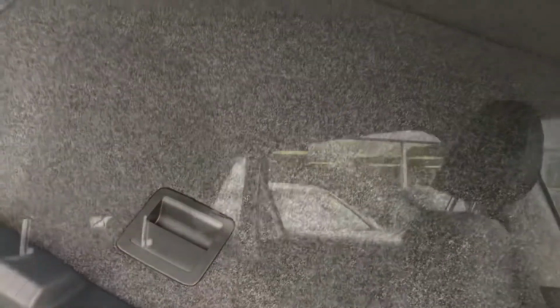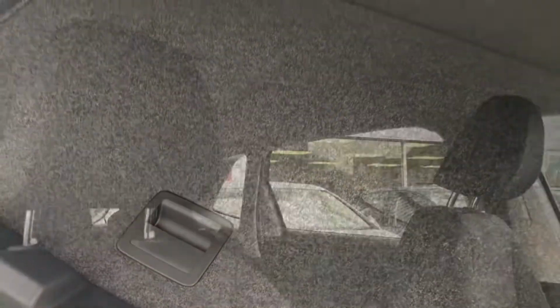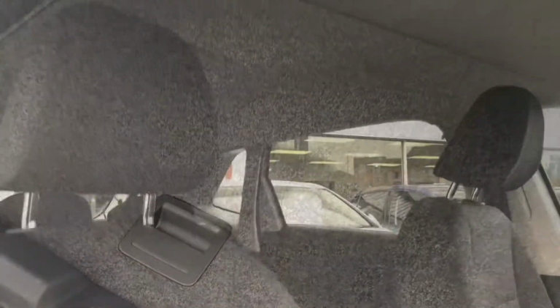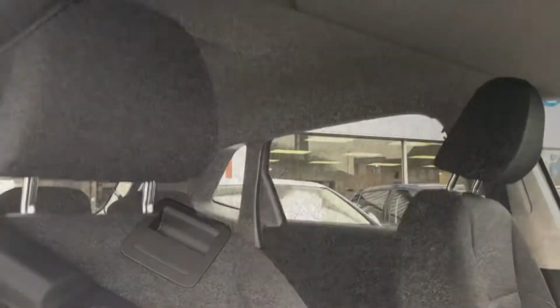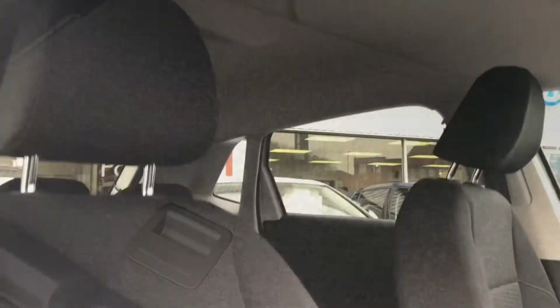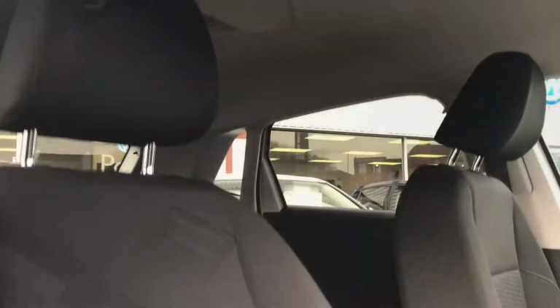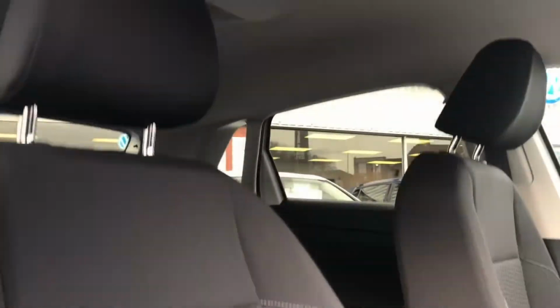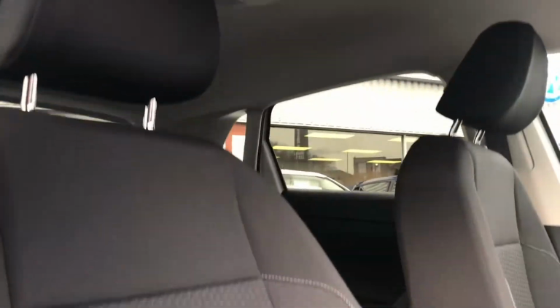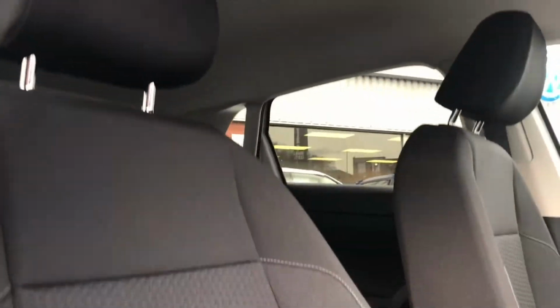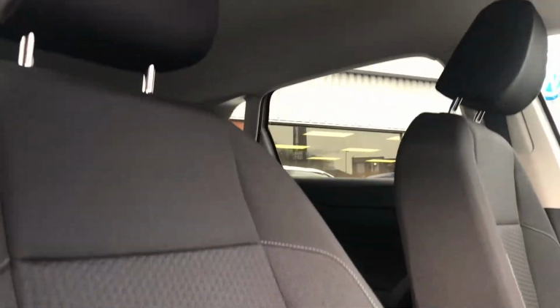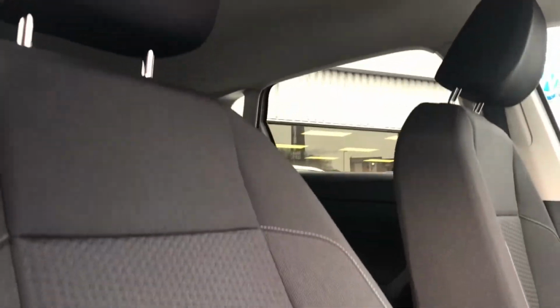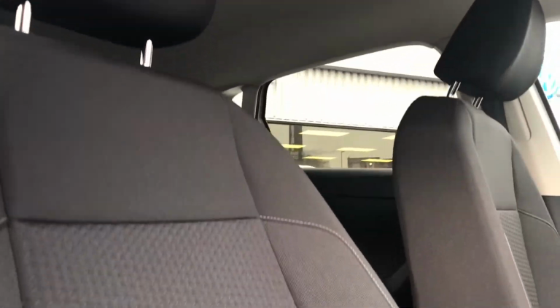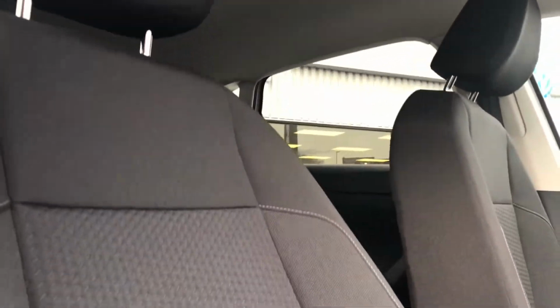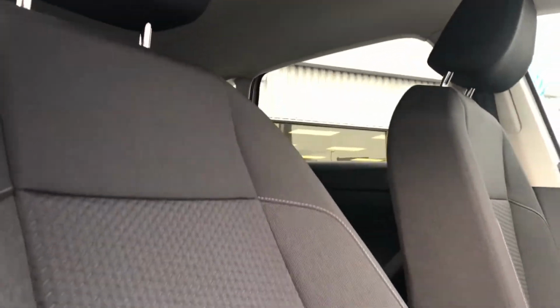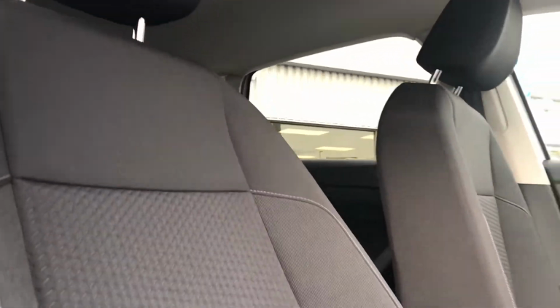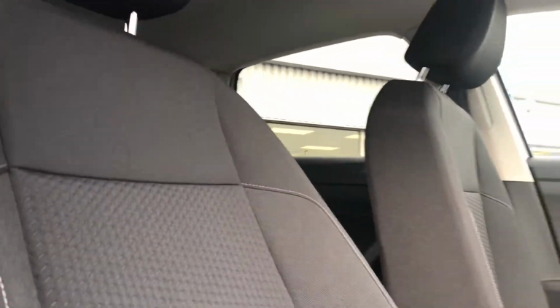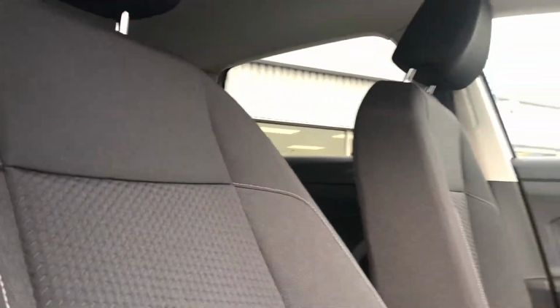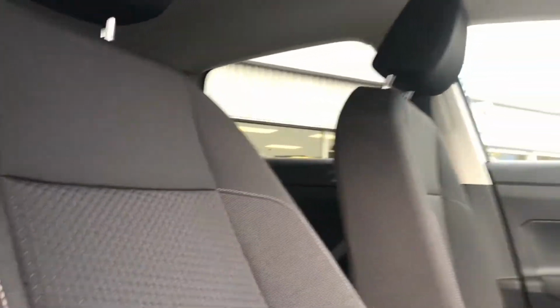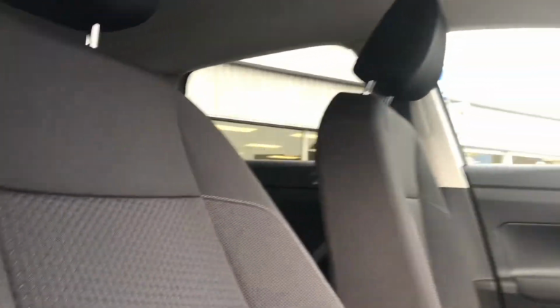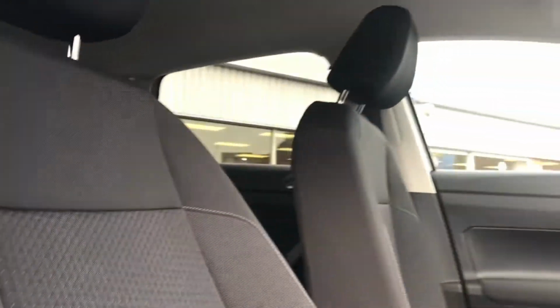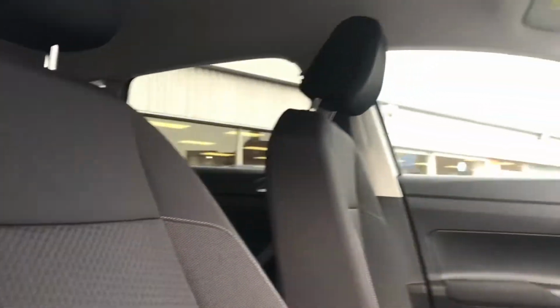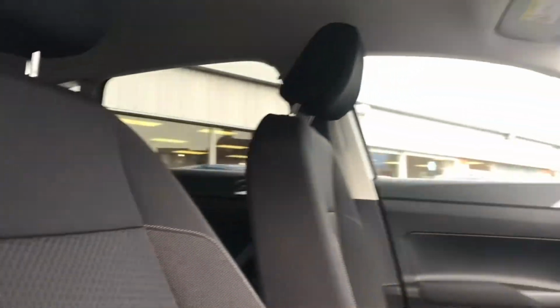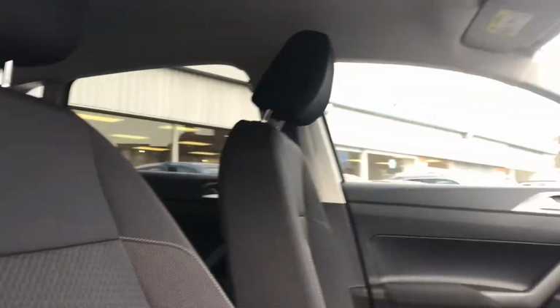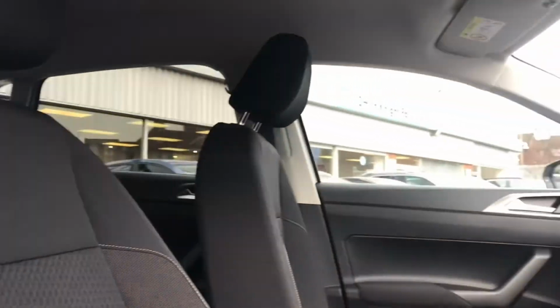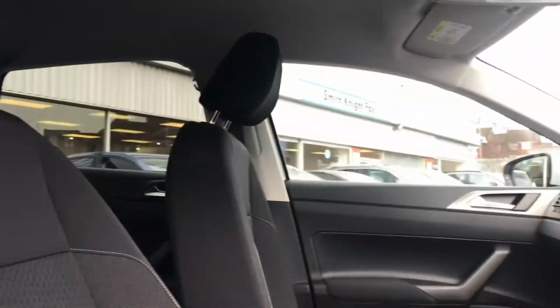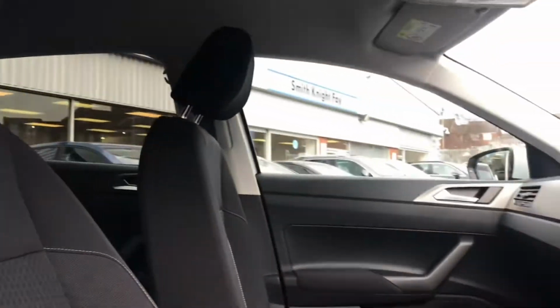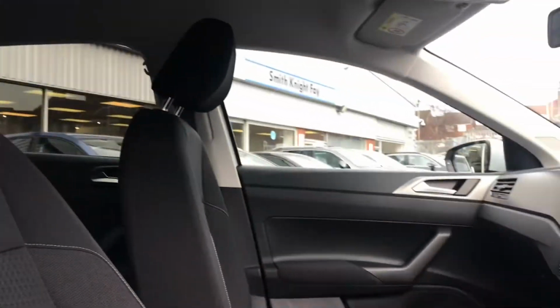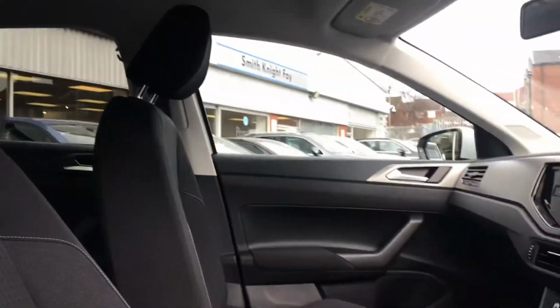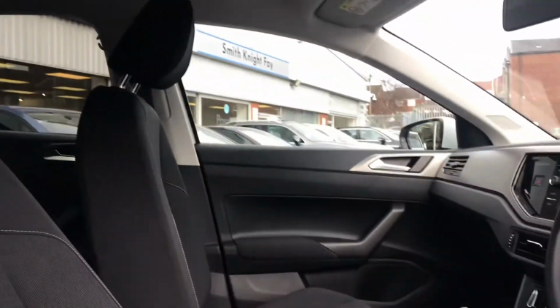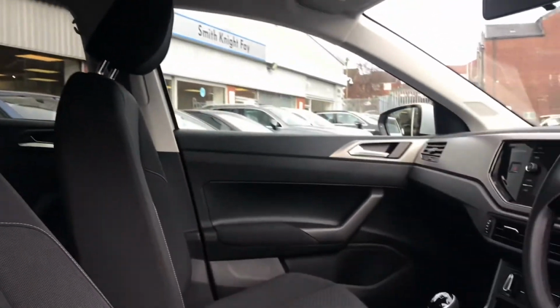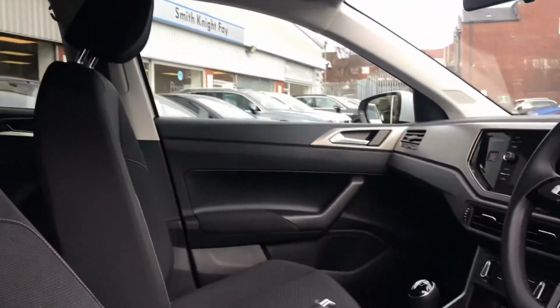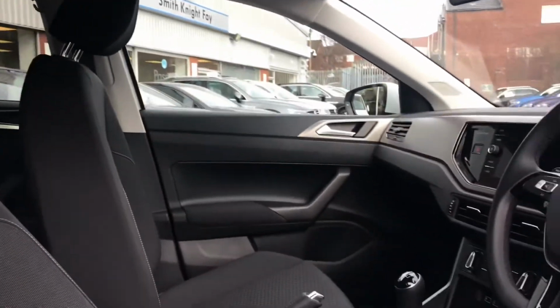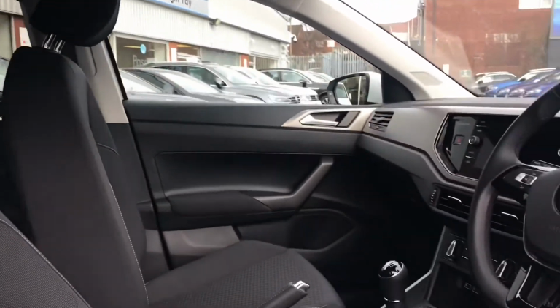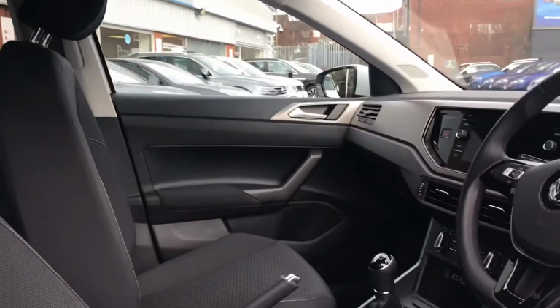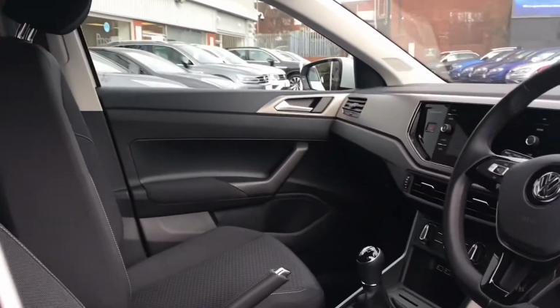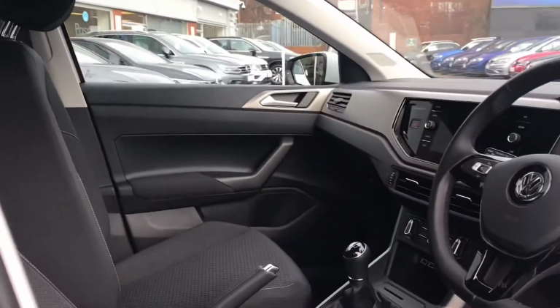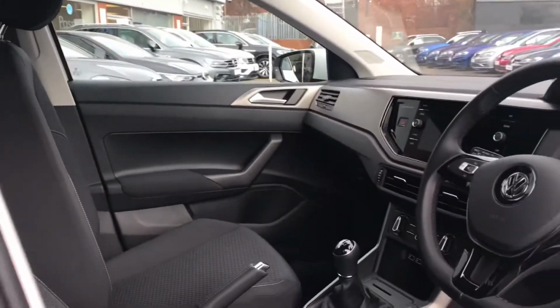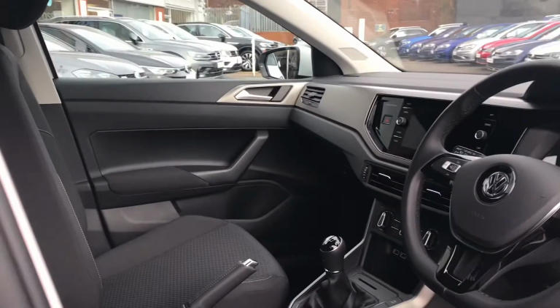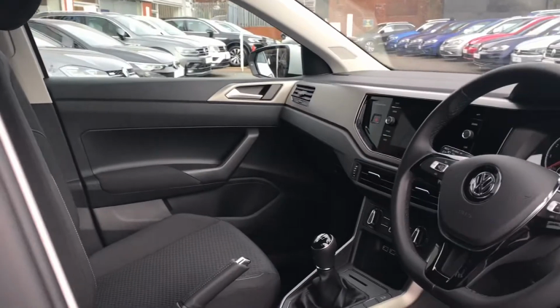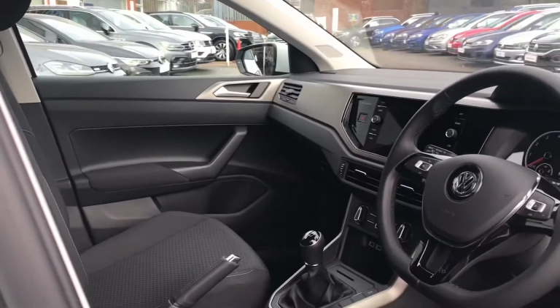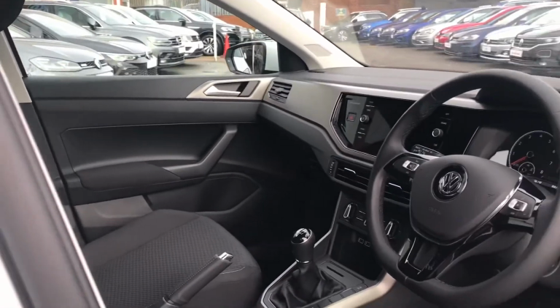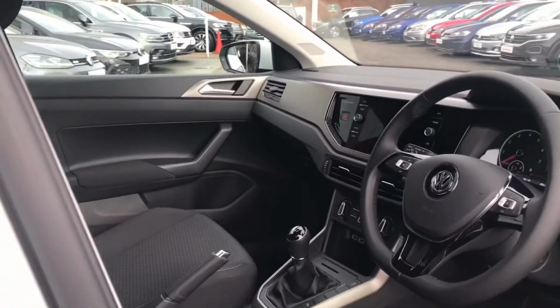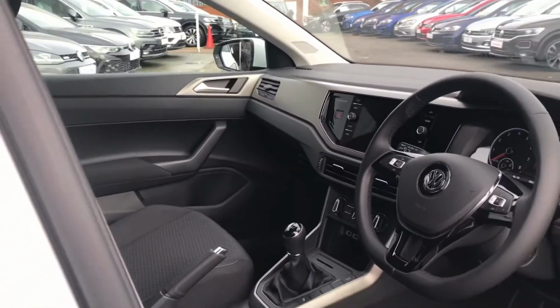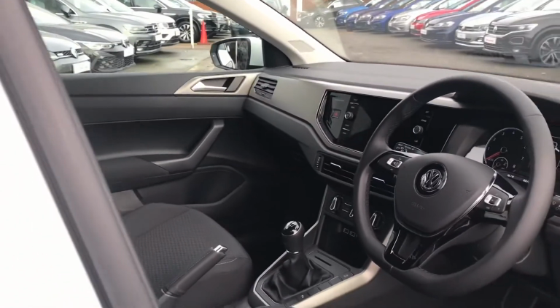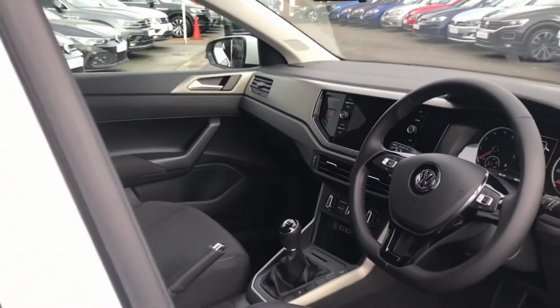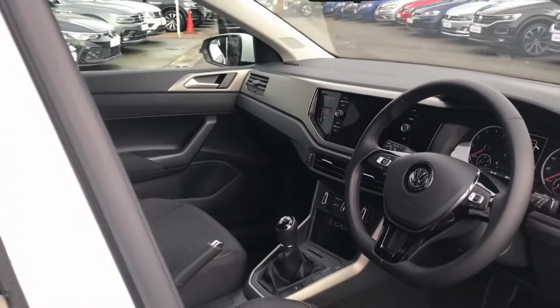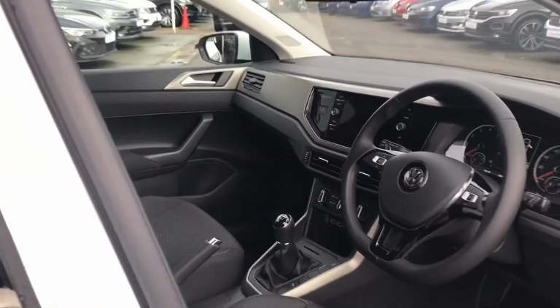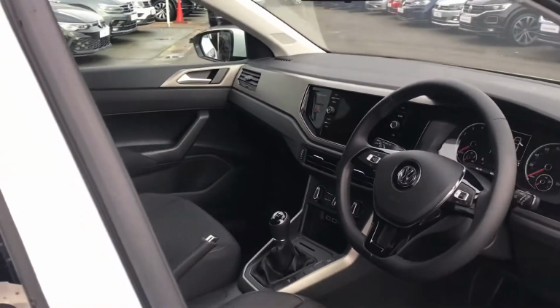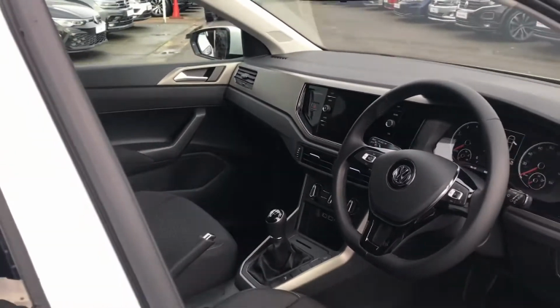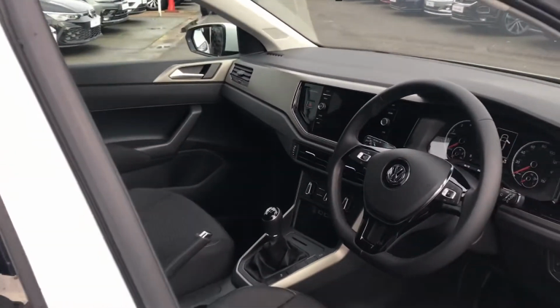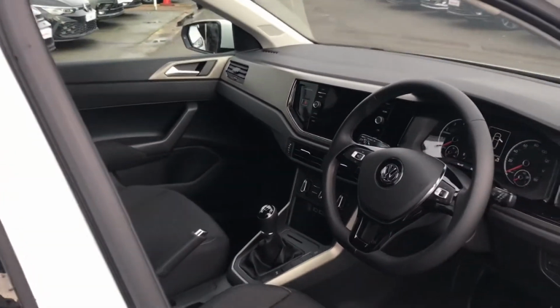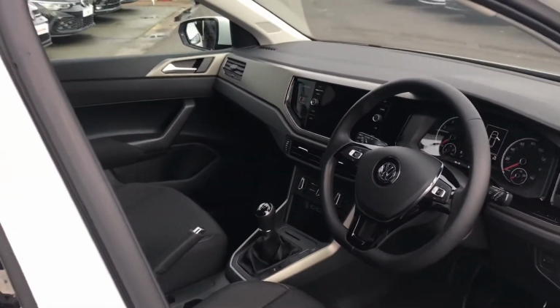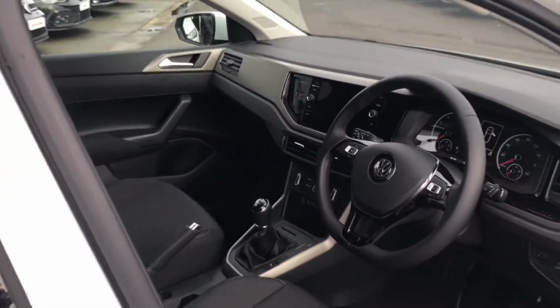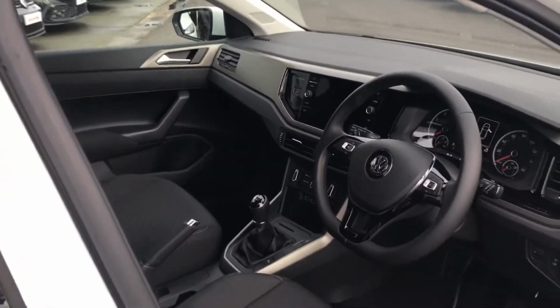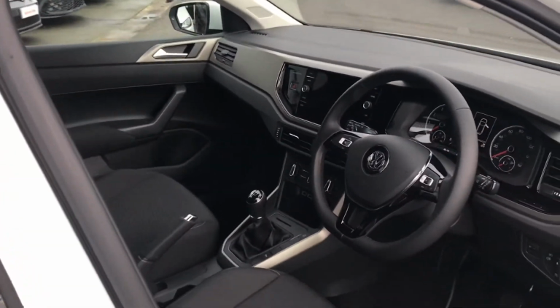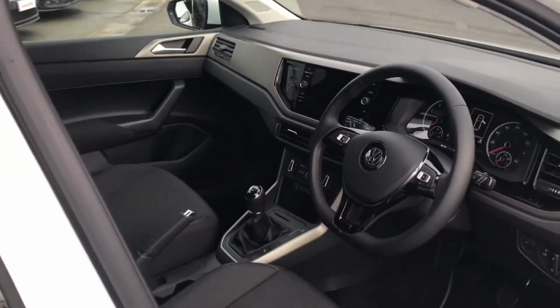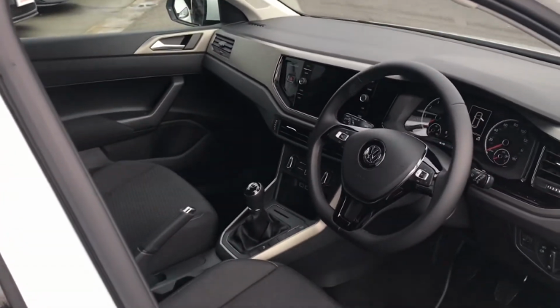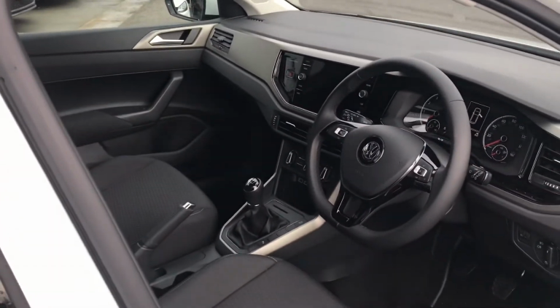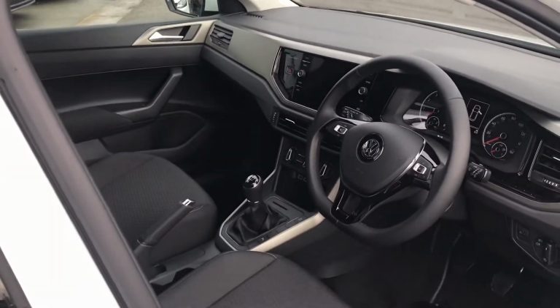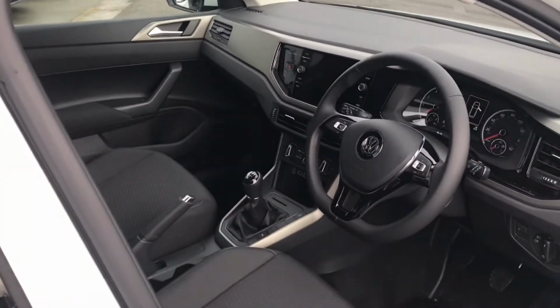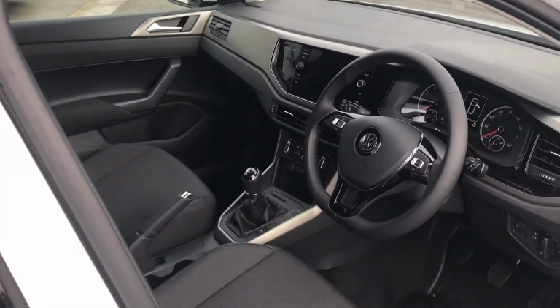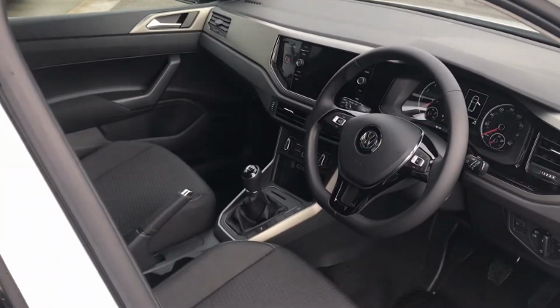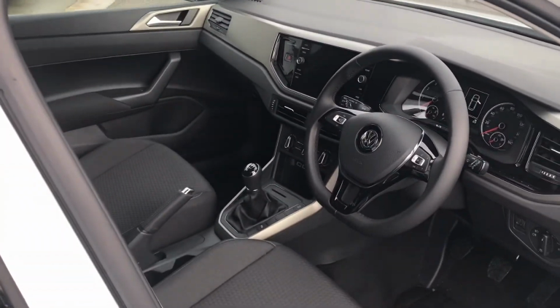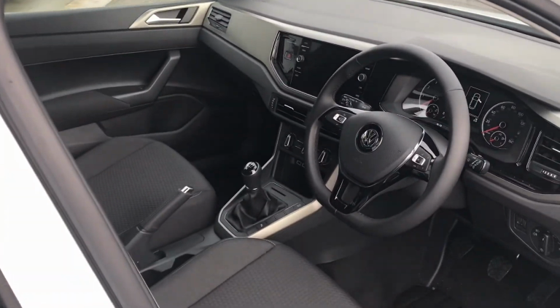Coming into the car, you'll see it's in absolutely fantastic condition and it looks amazing with the Titan black interior upholstery — it looks stunning and this car looks super stylish.